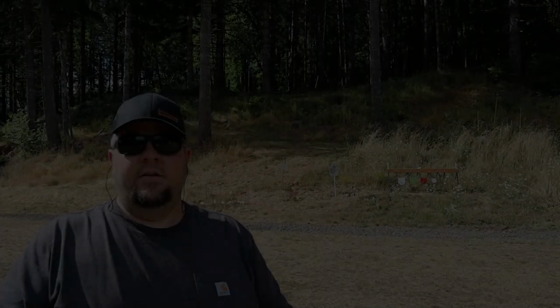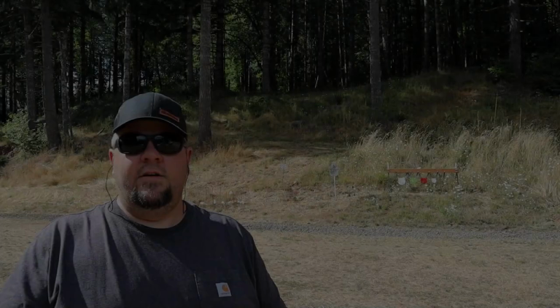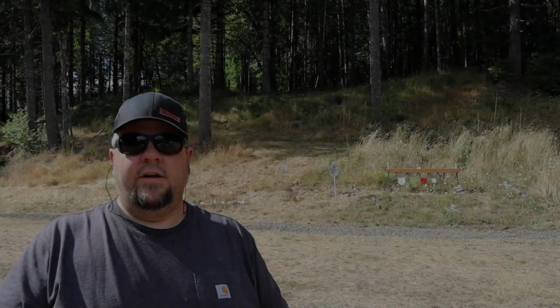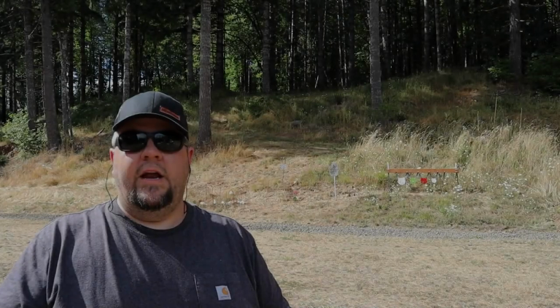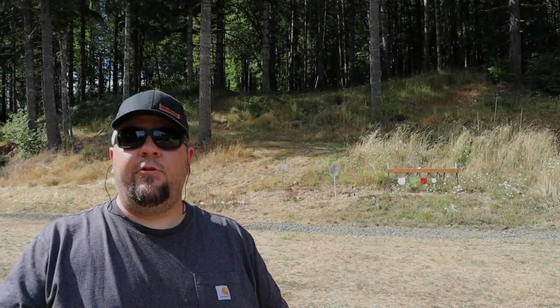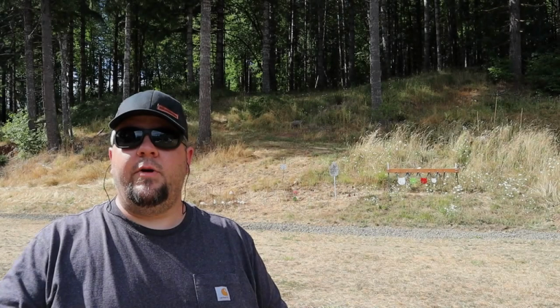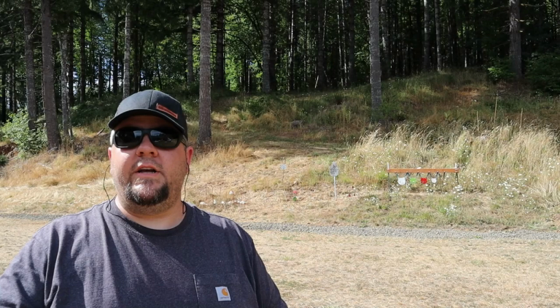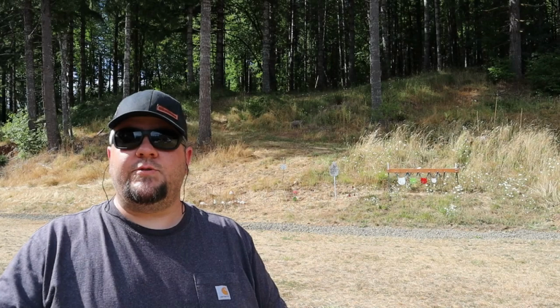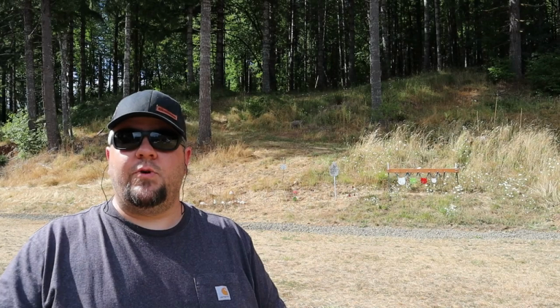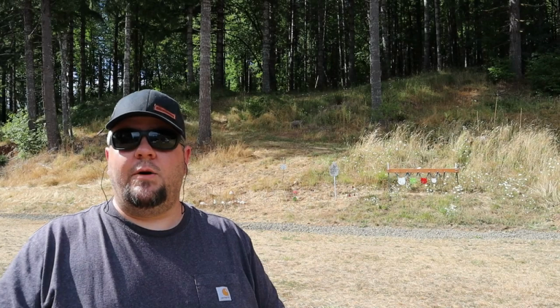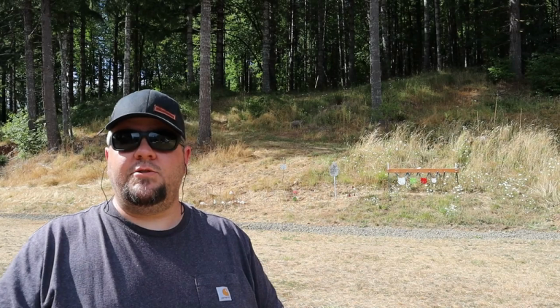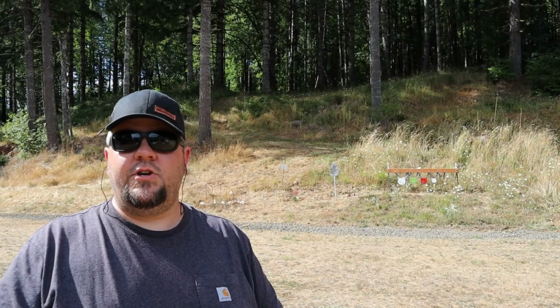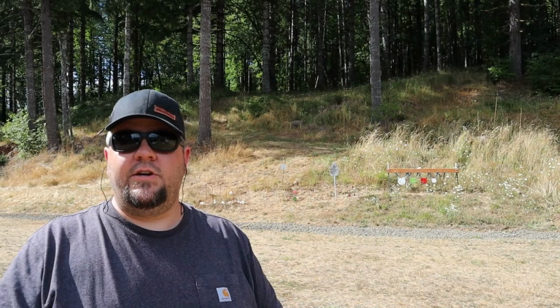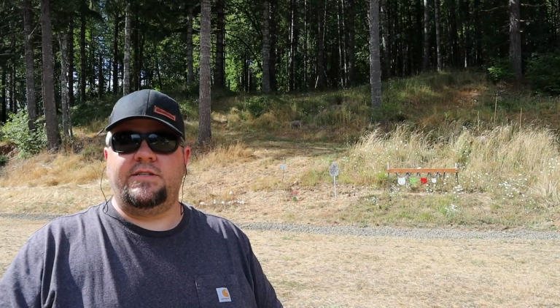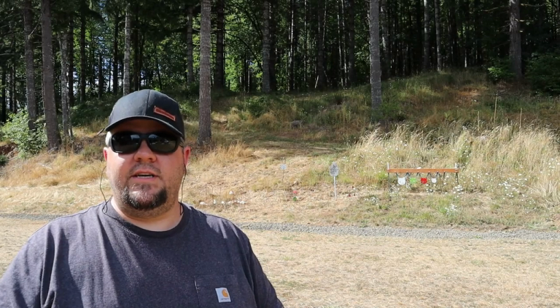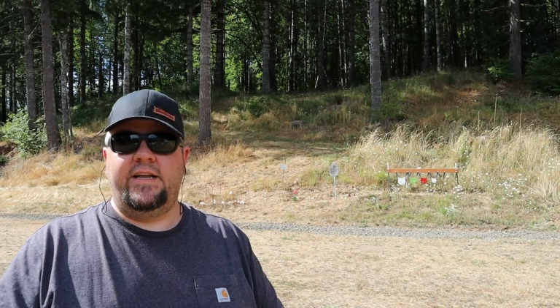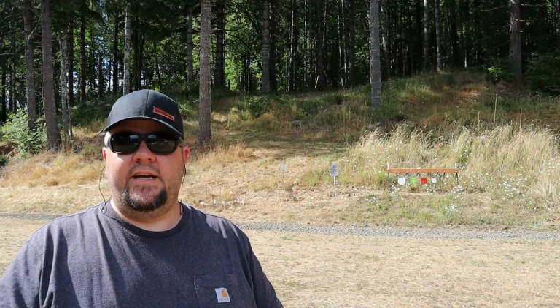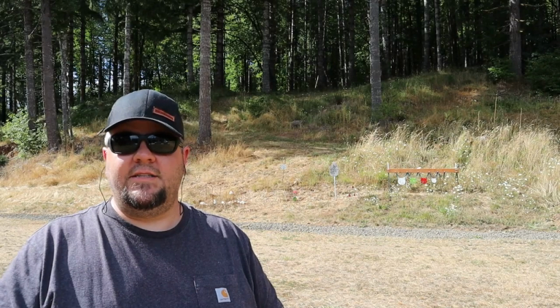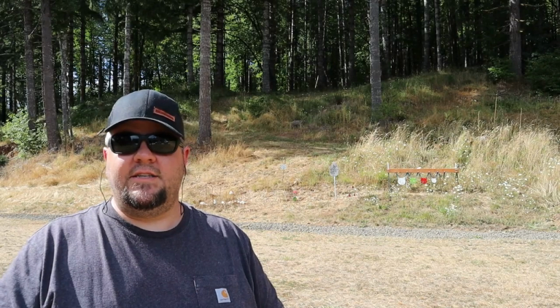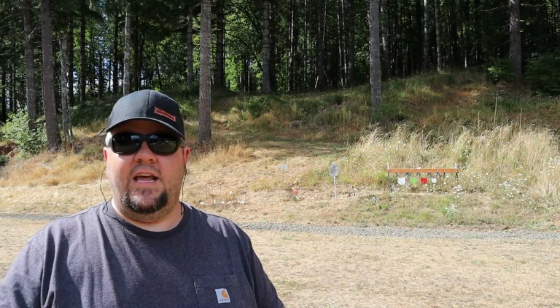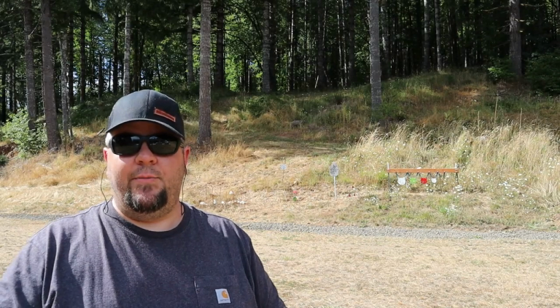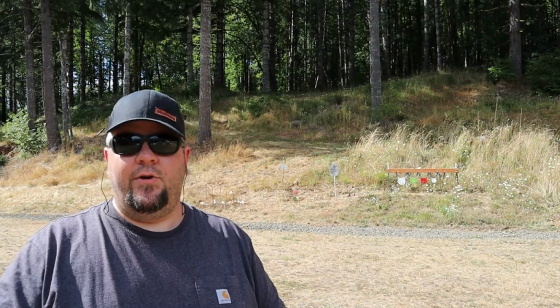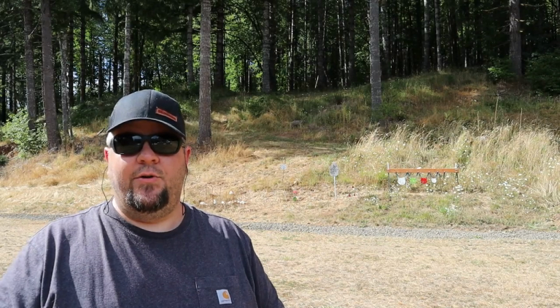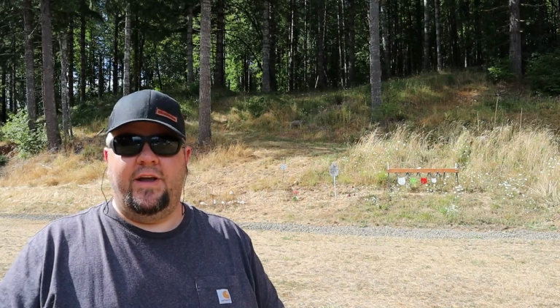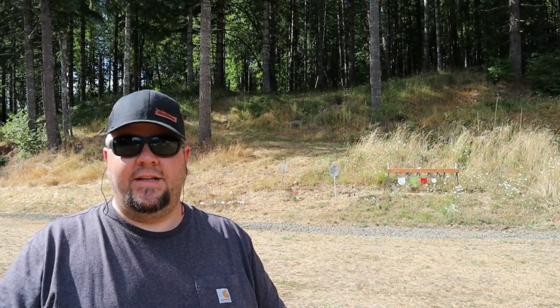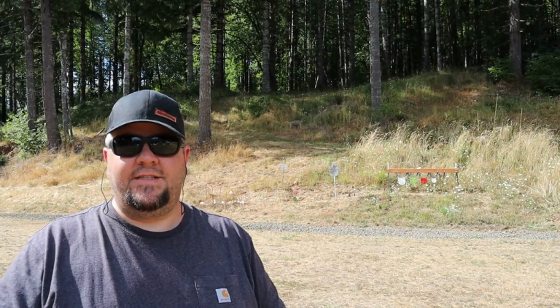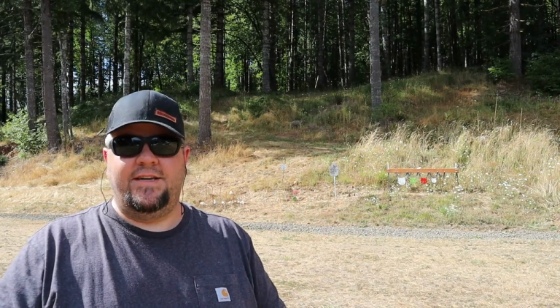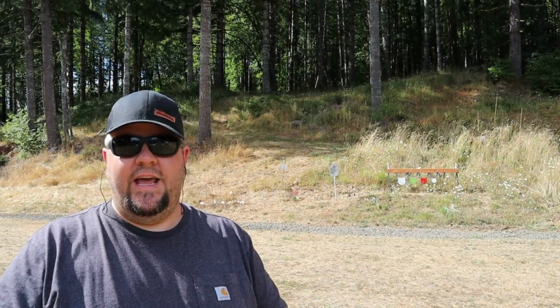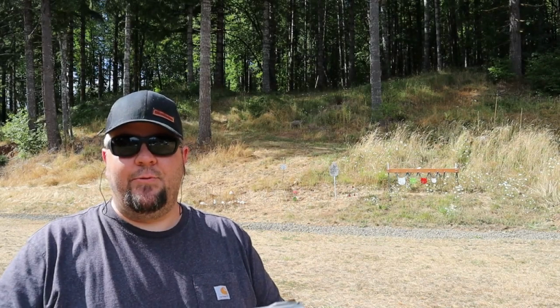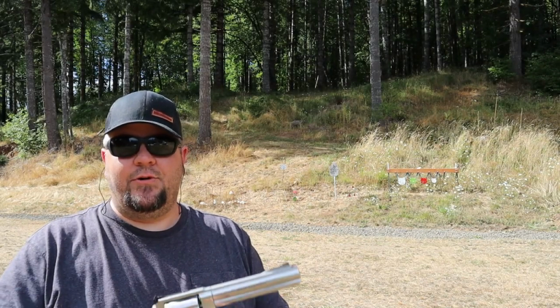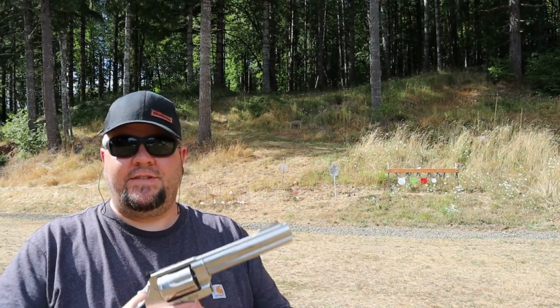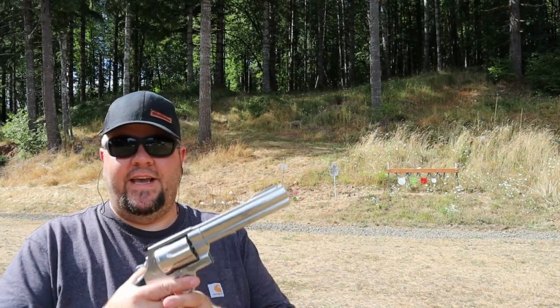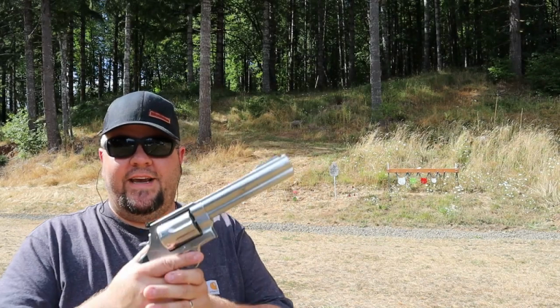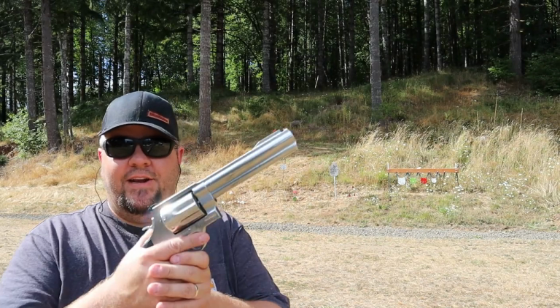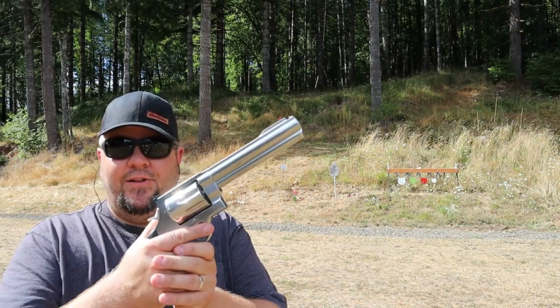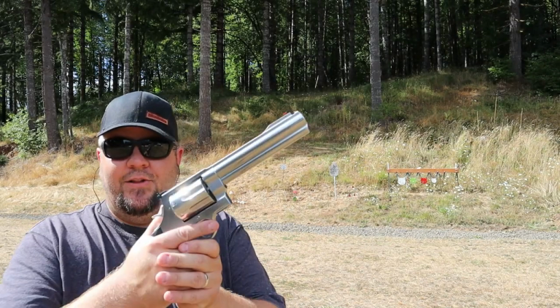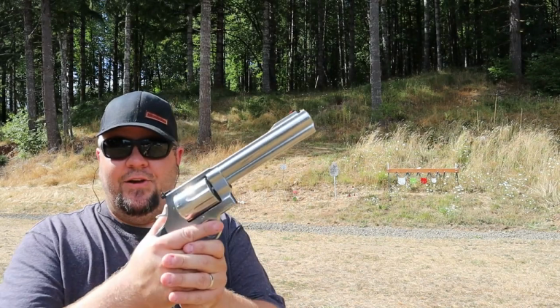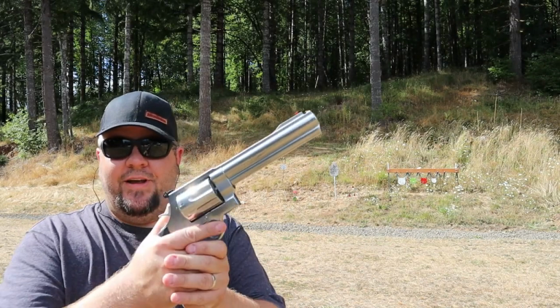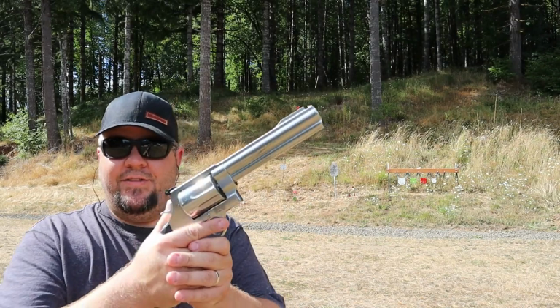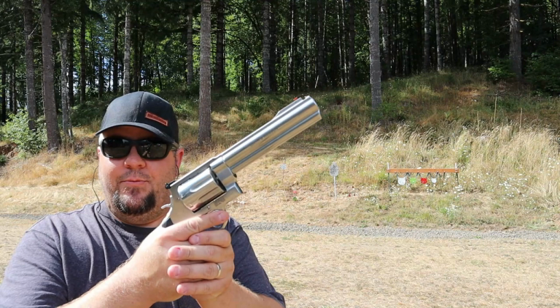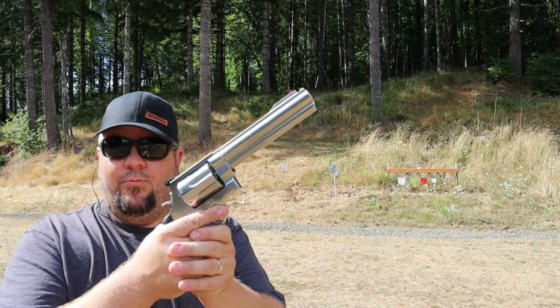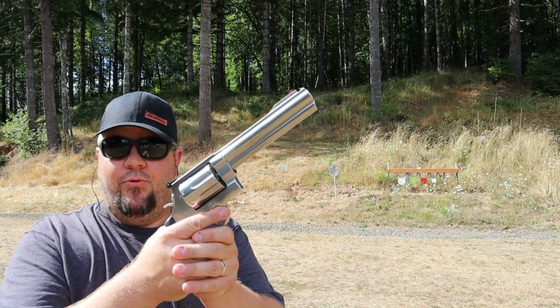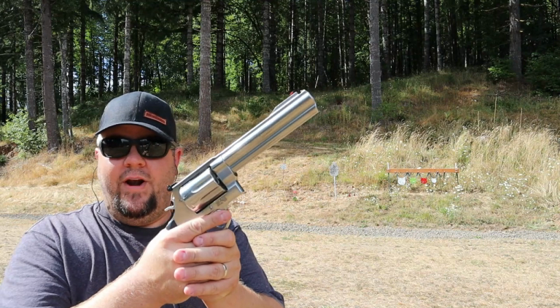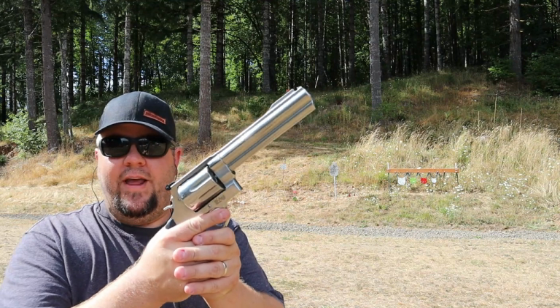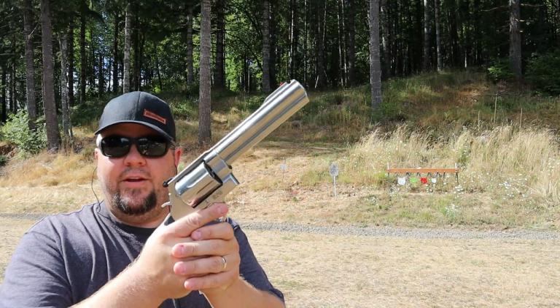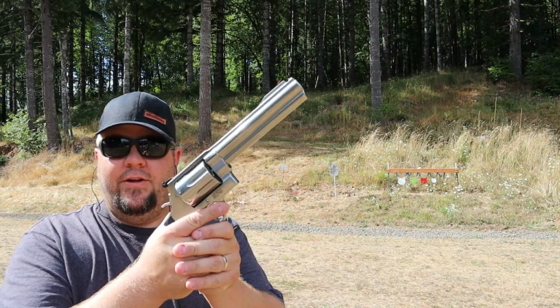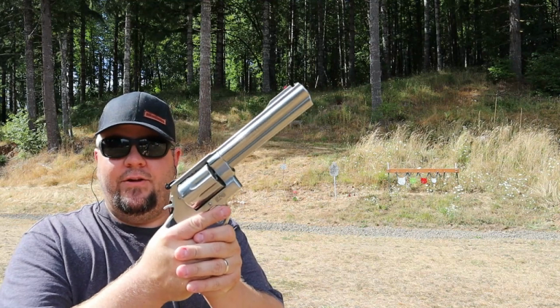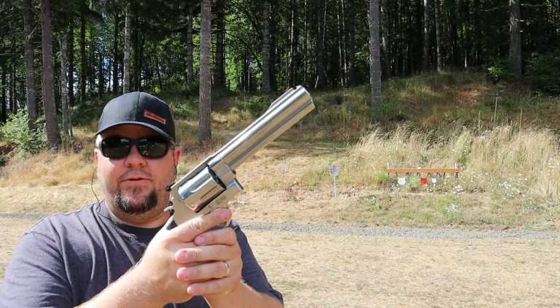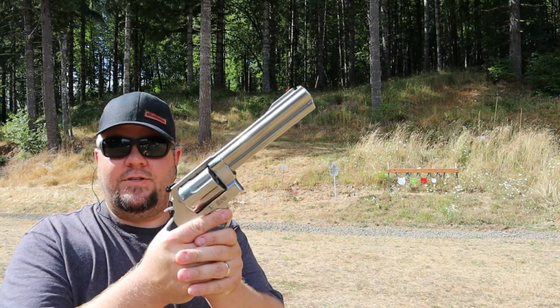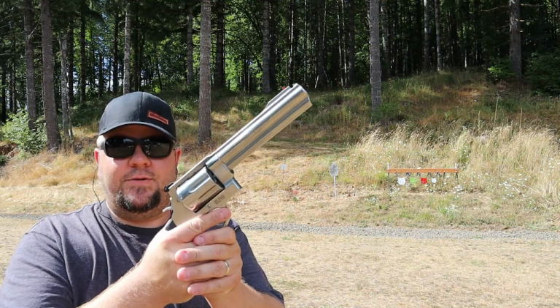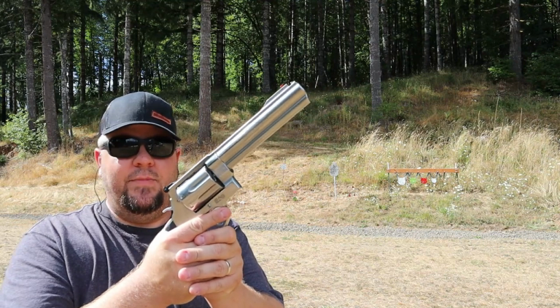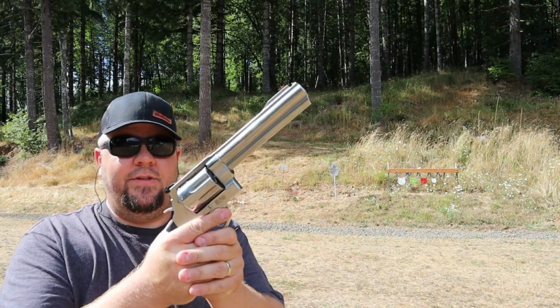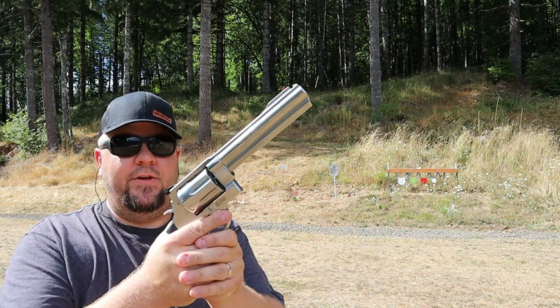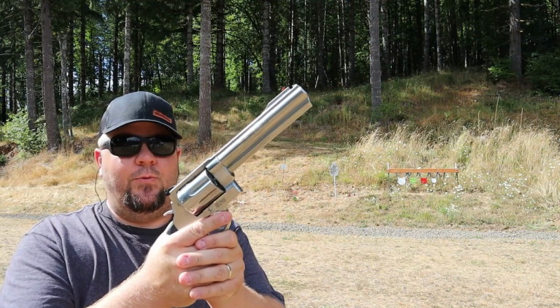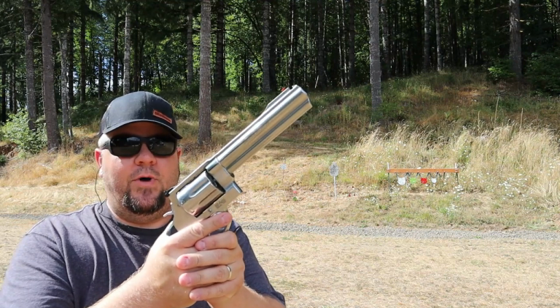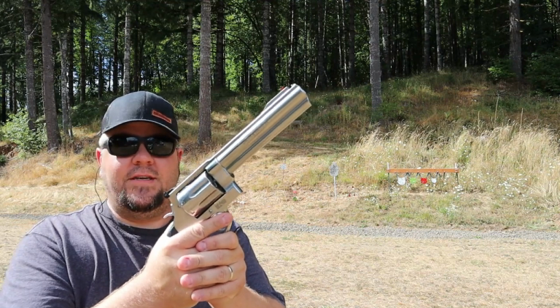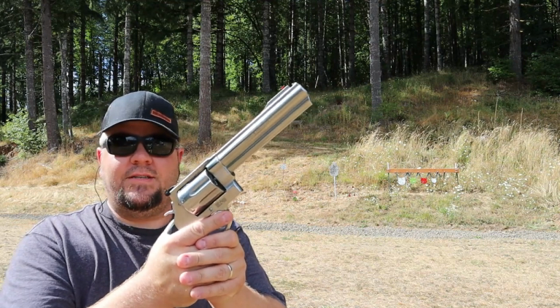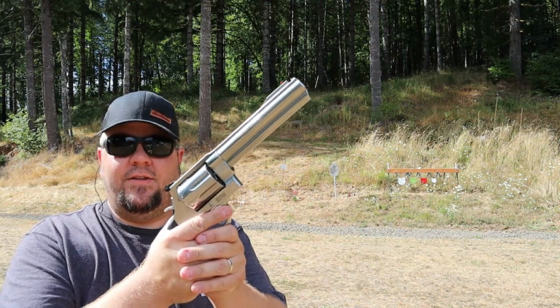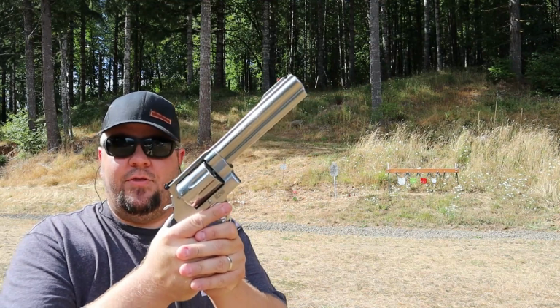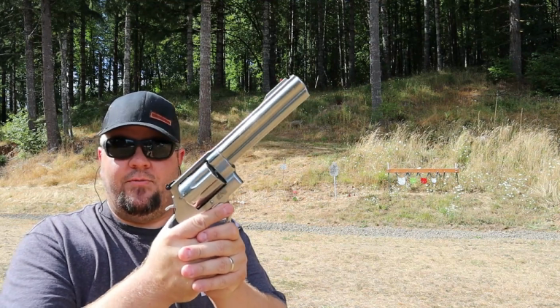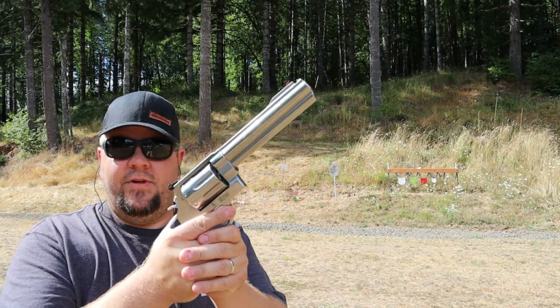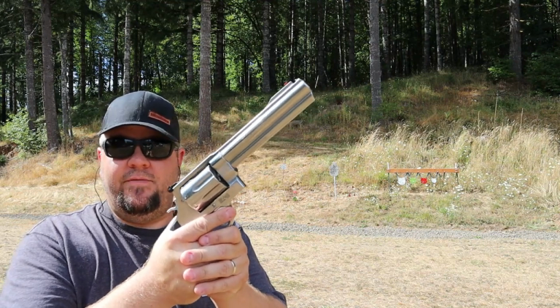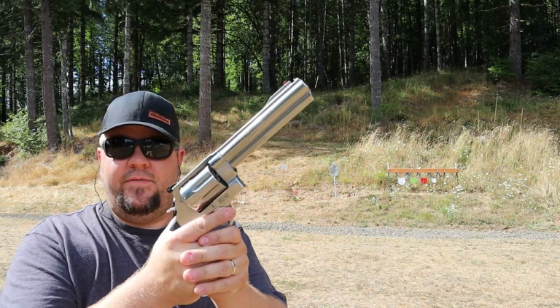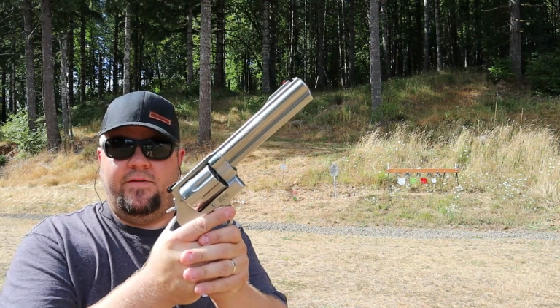Hey everybody, it's Rob with Cherry City Guns and Ammo and today we're taking a look at the brand new Smith & Wesson 350.